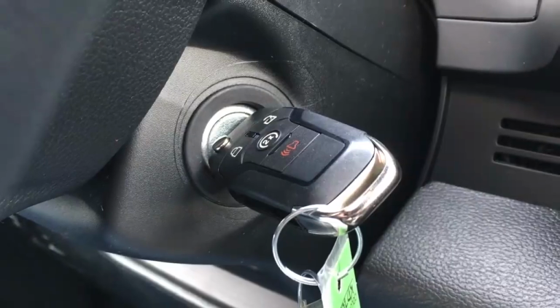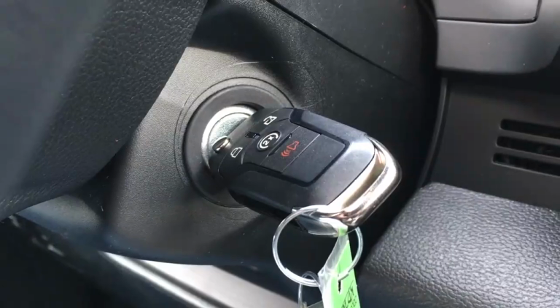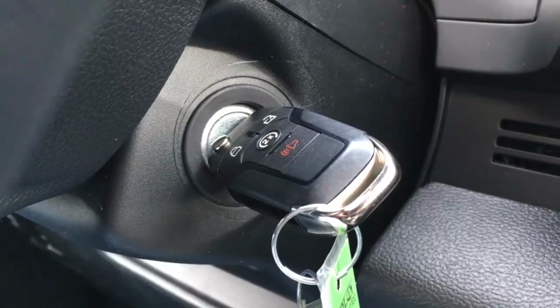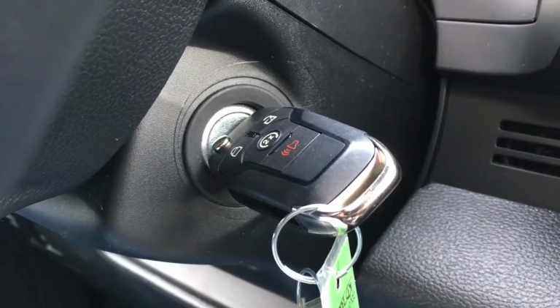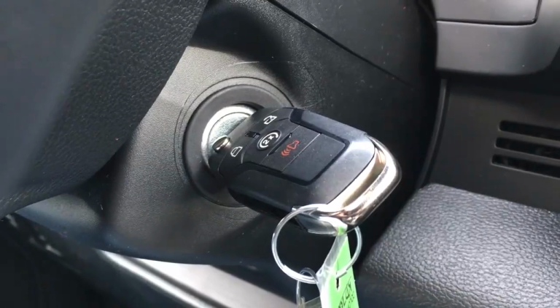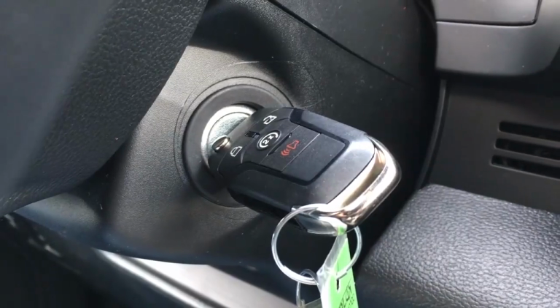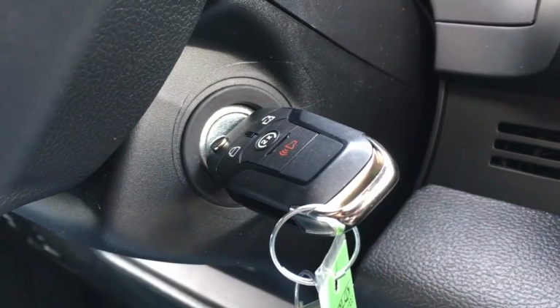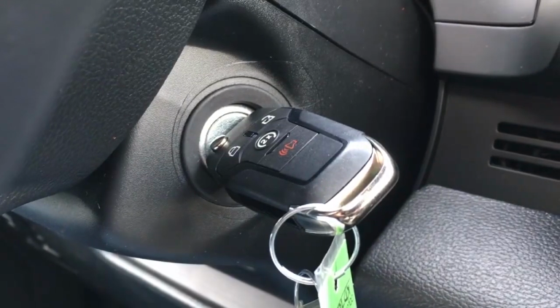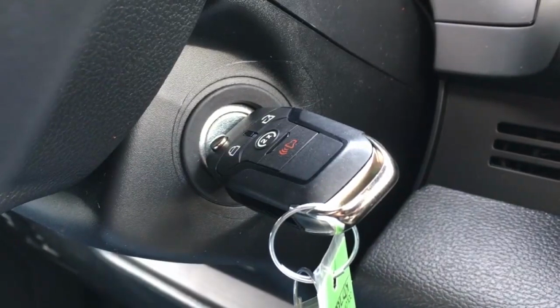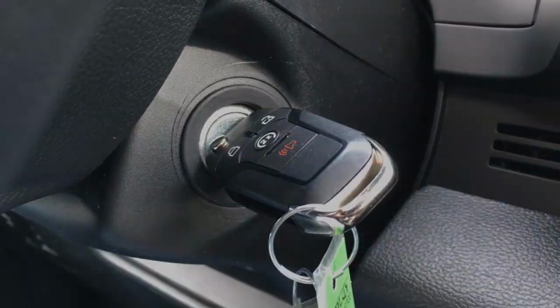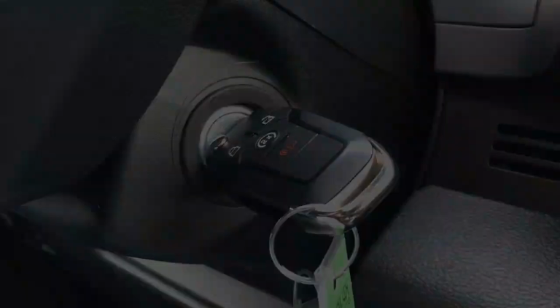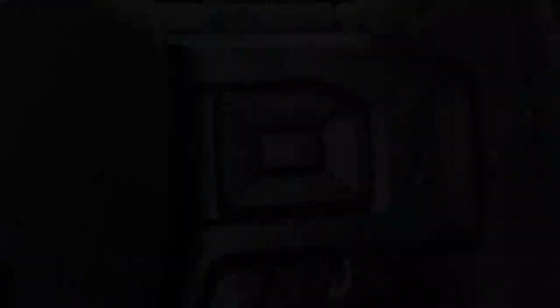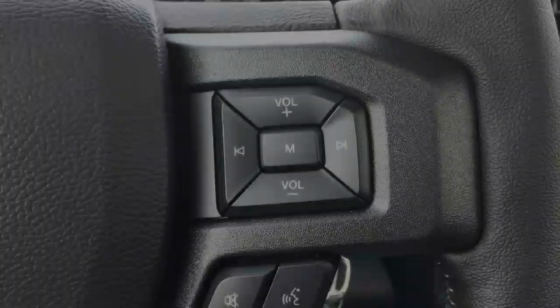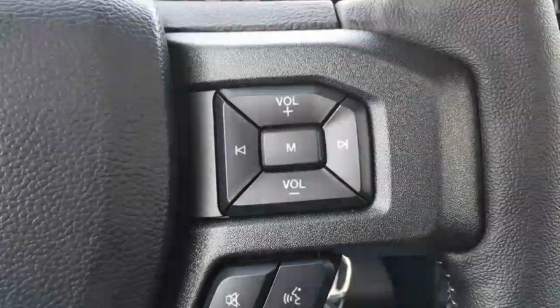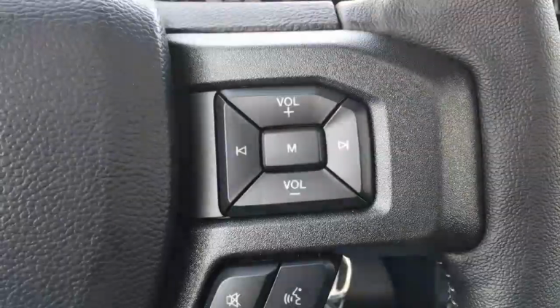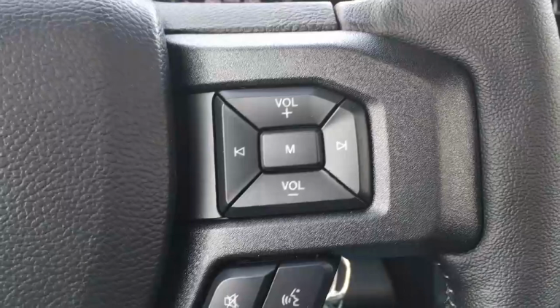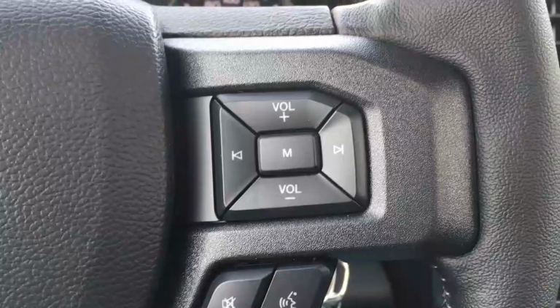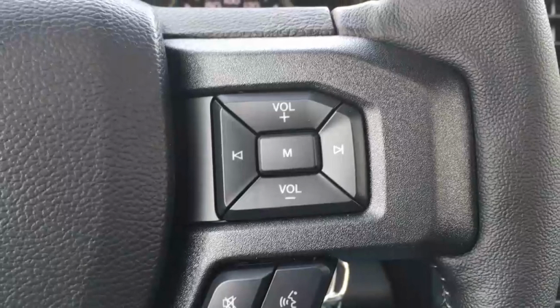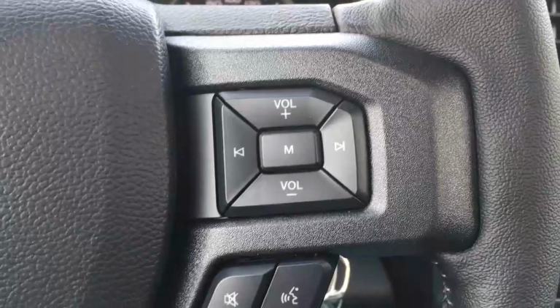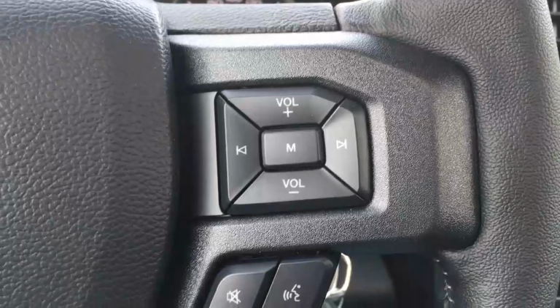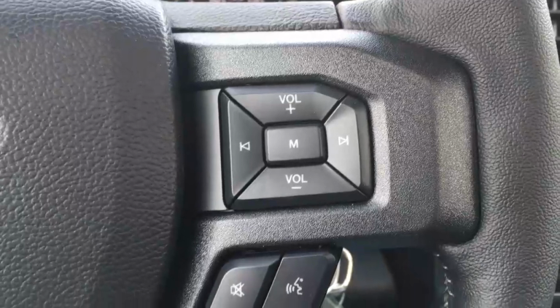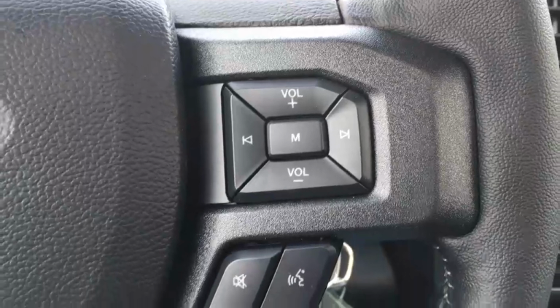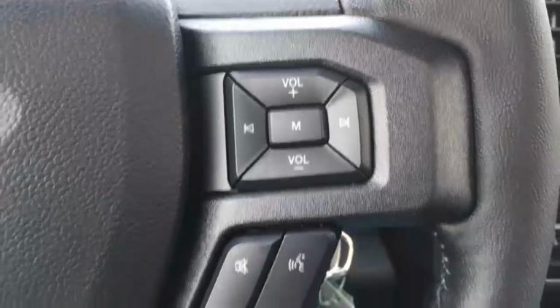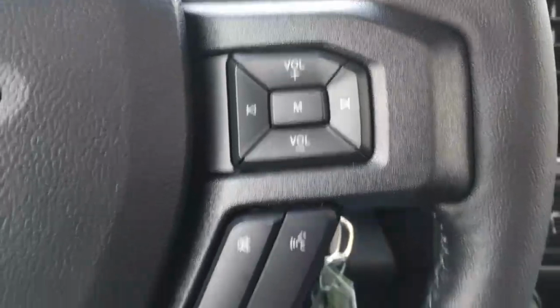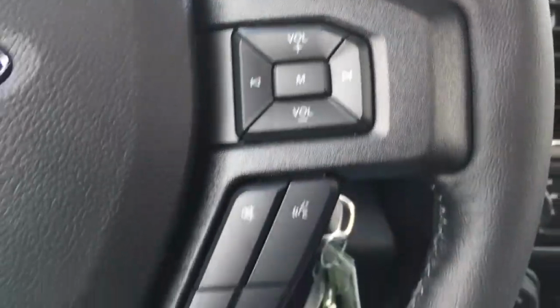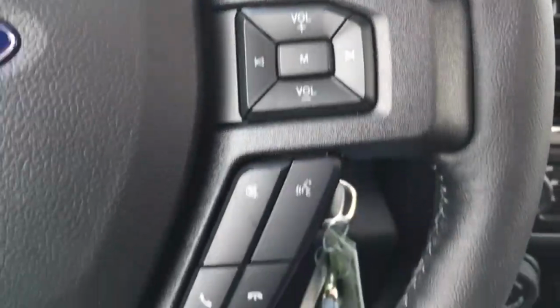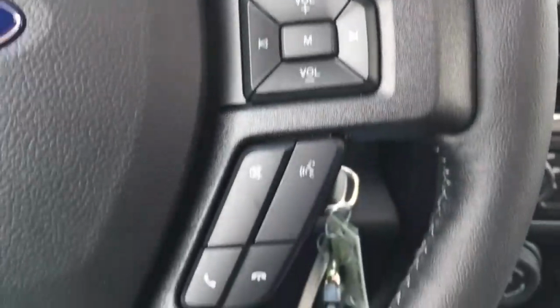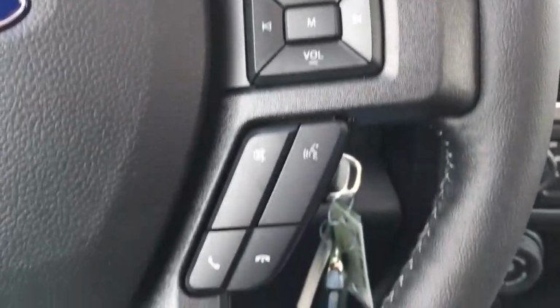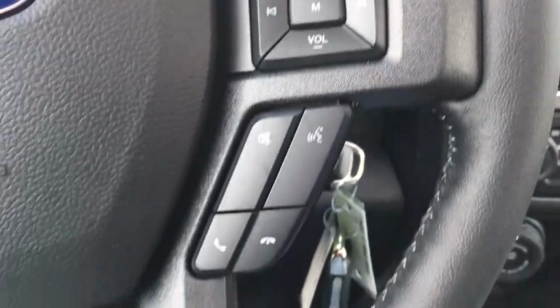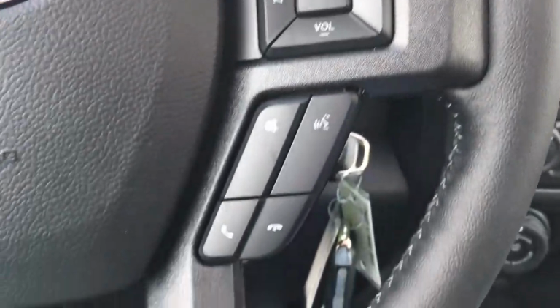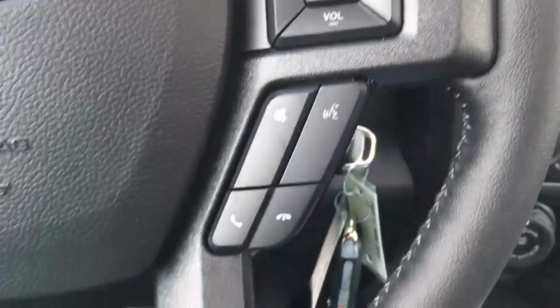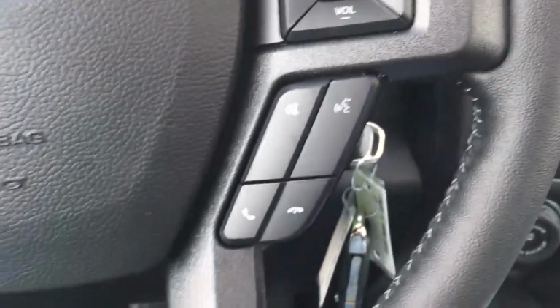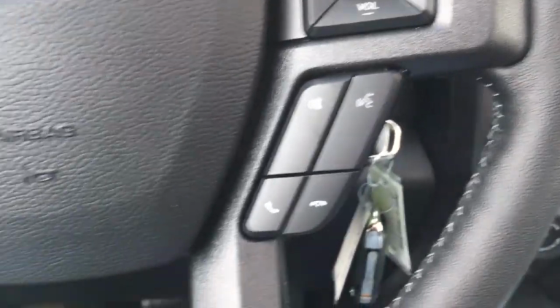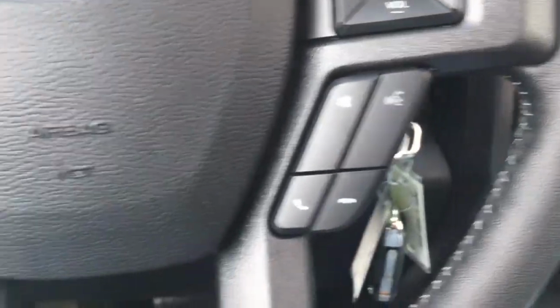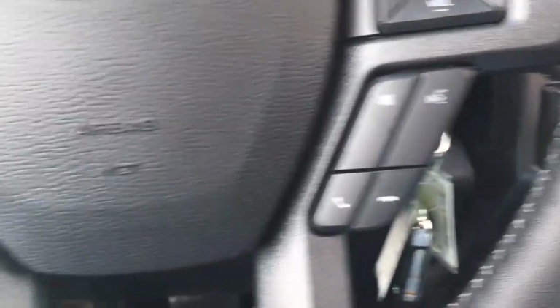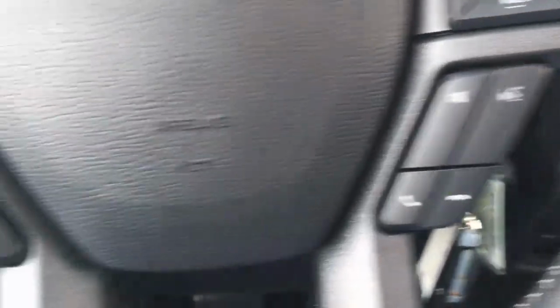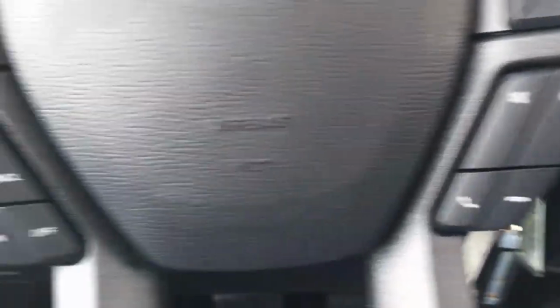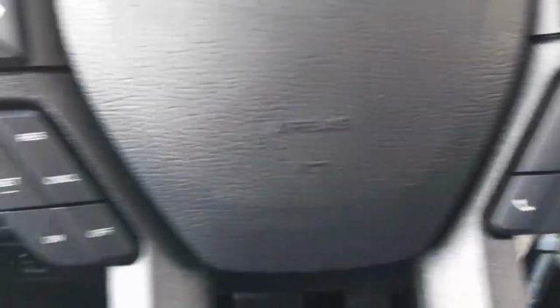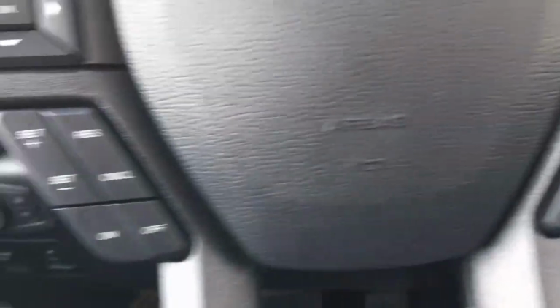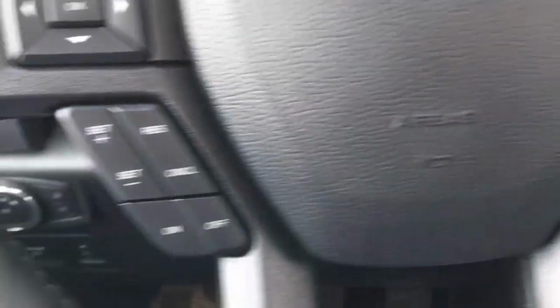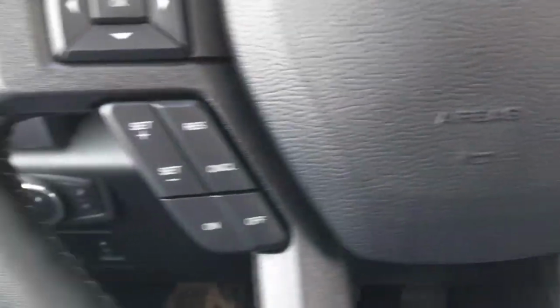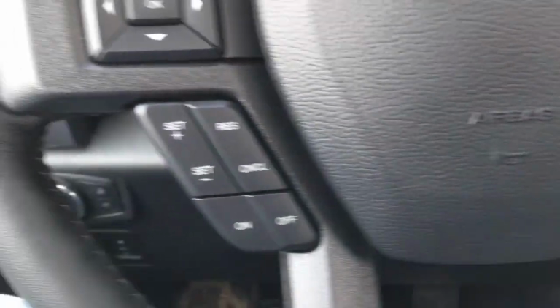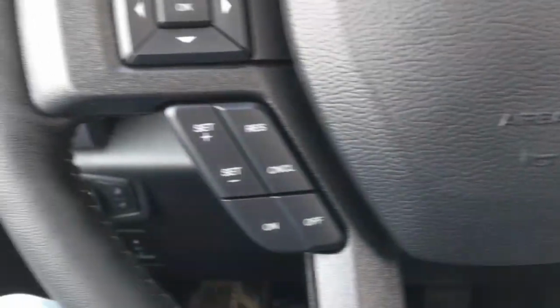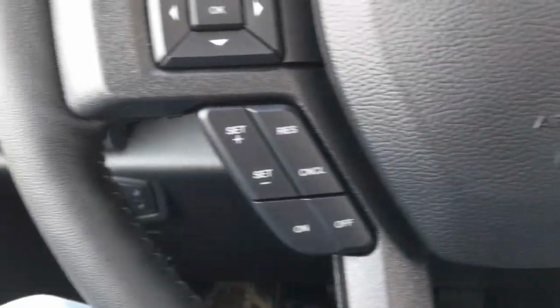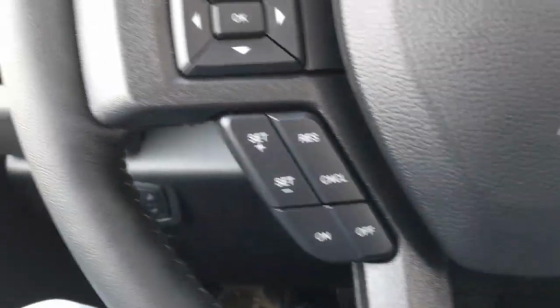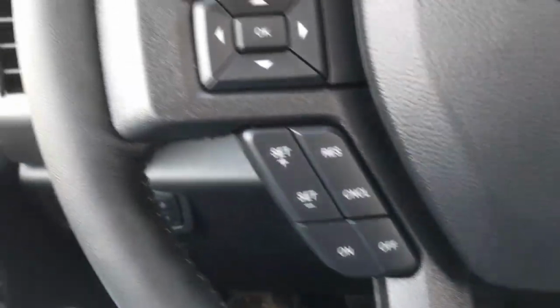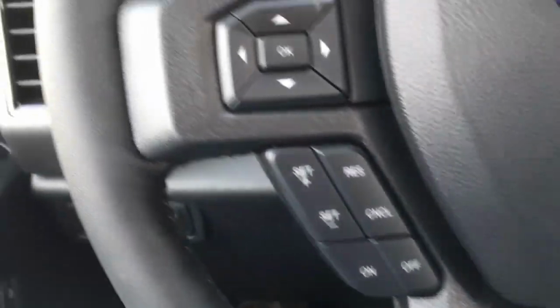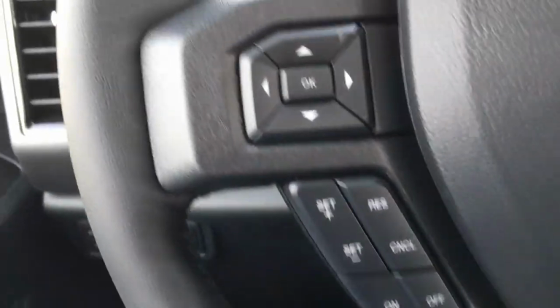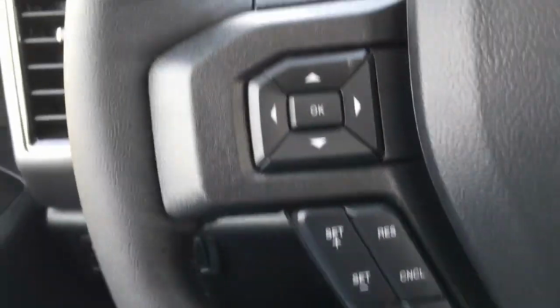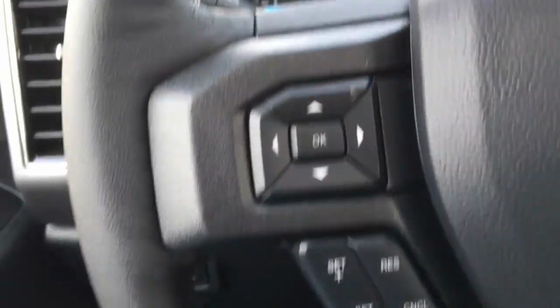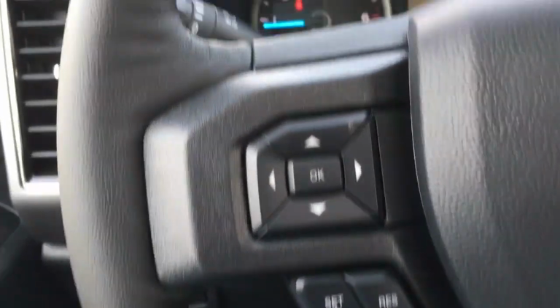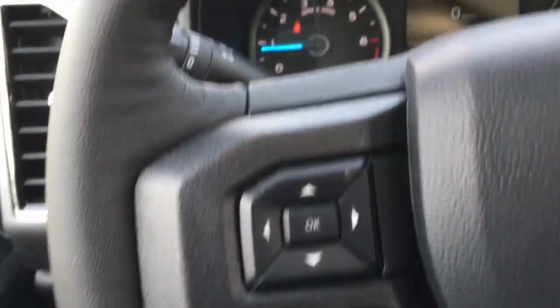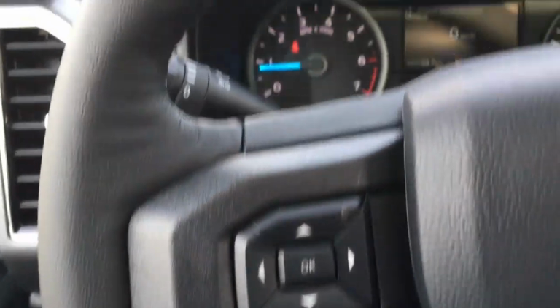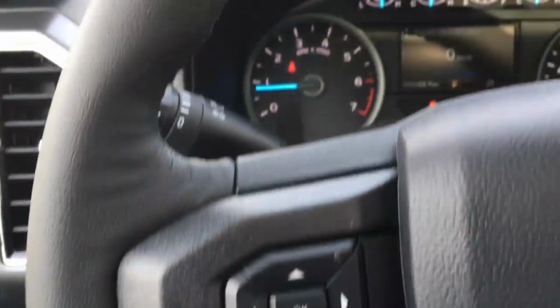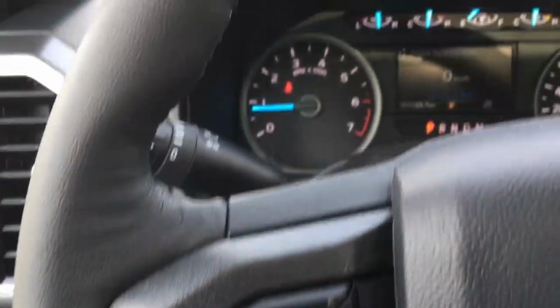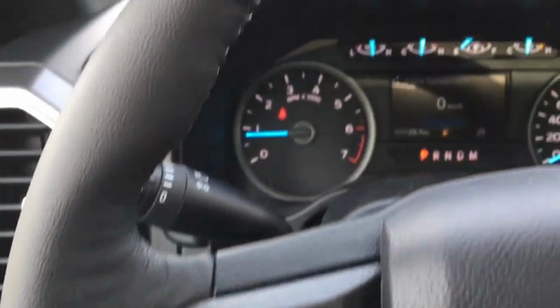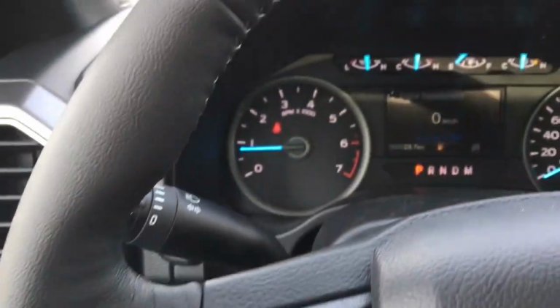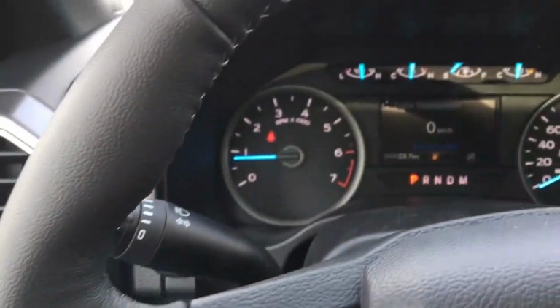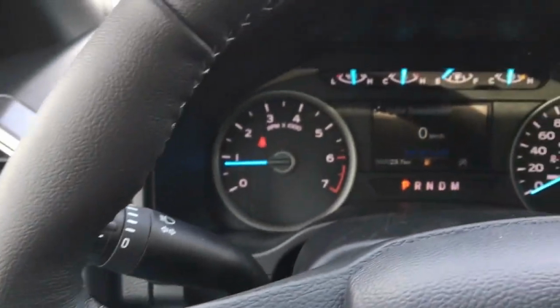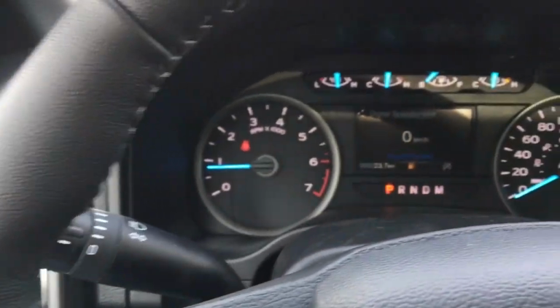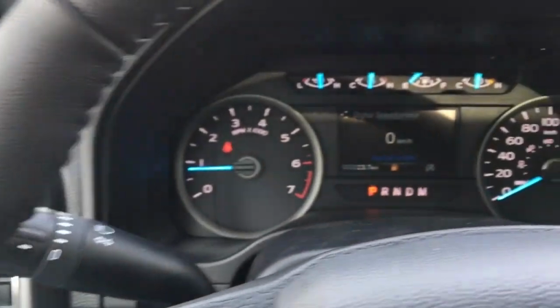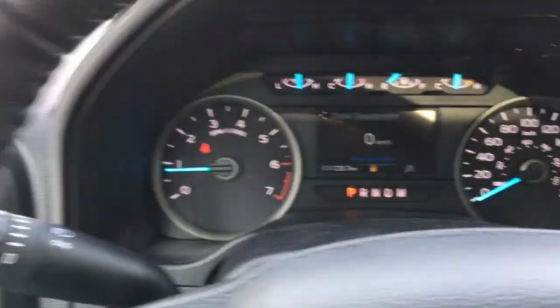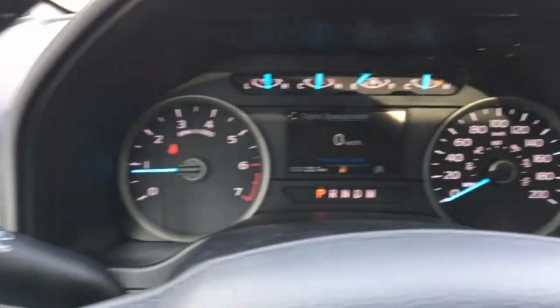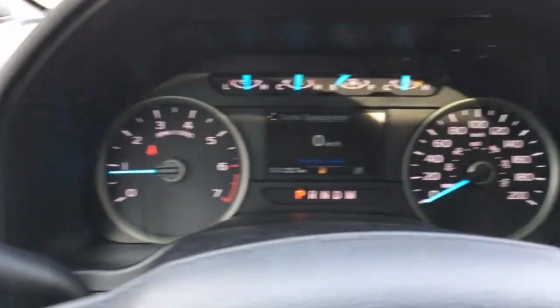This is the key start. In the steering wheel: media controls, voice command, phone, cruise control, and information display buttons.